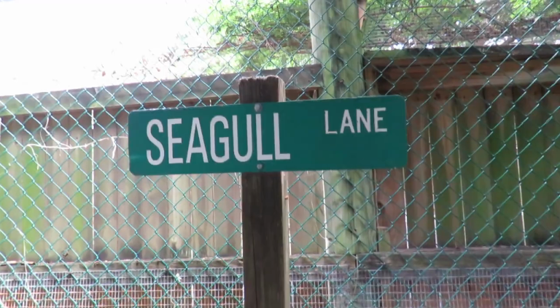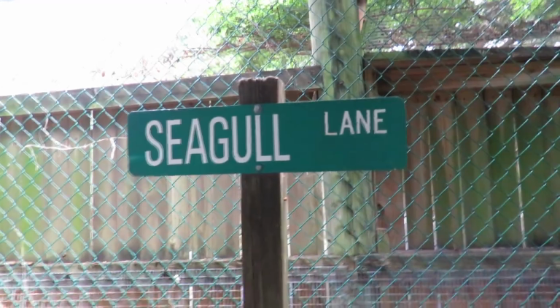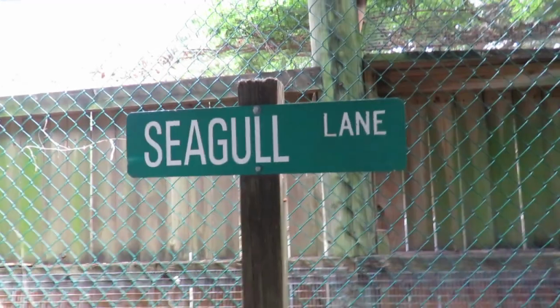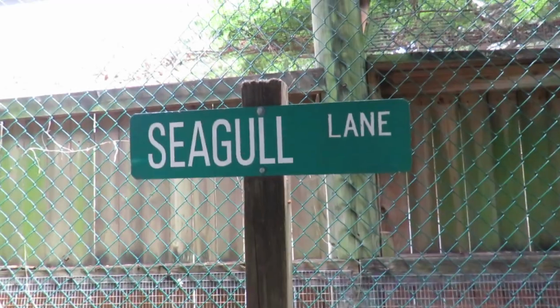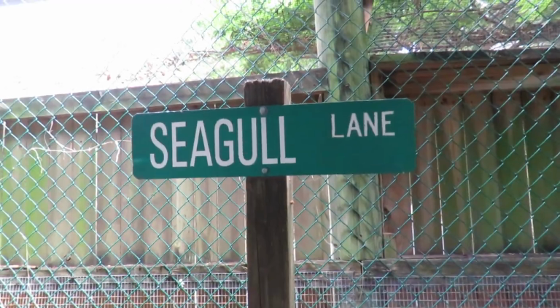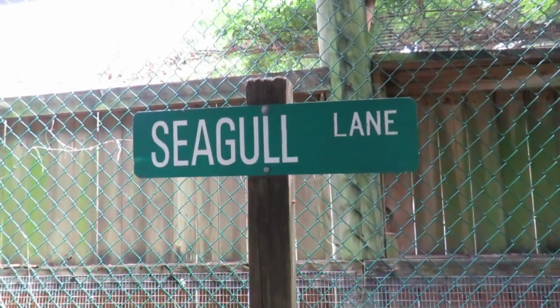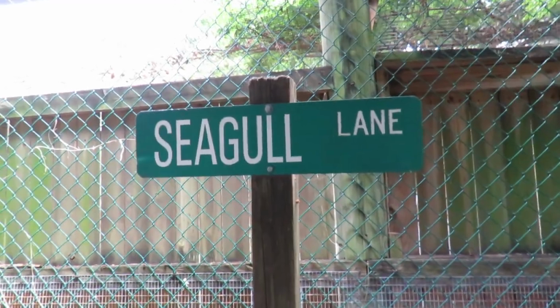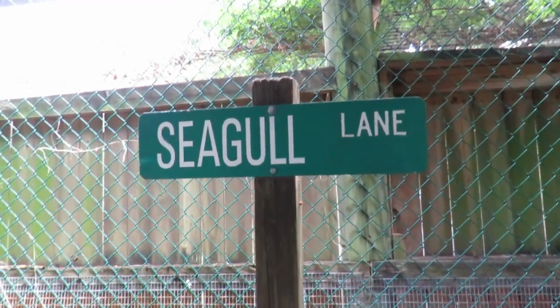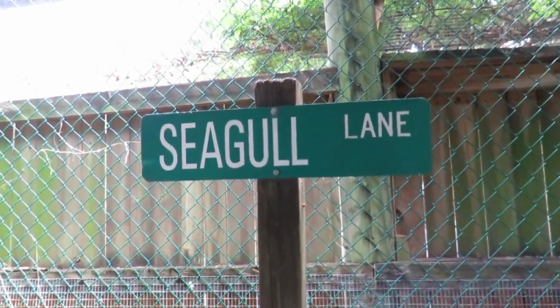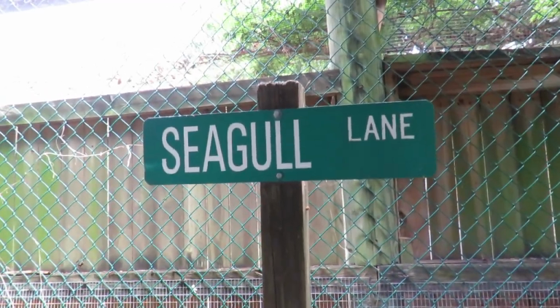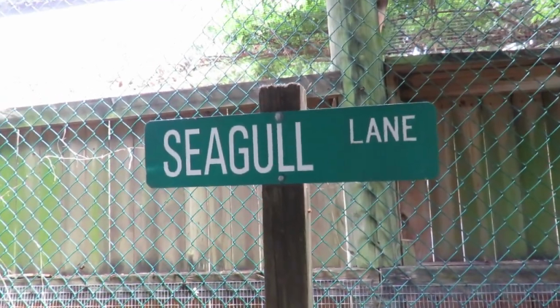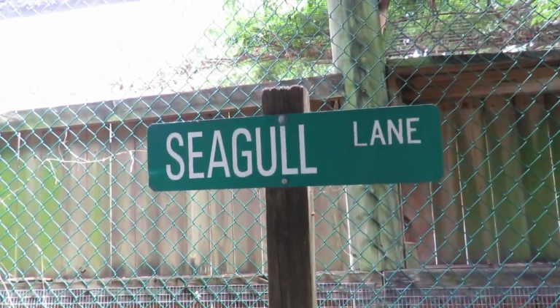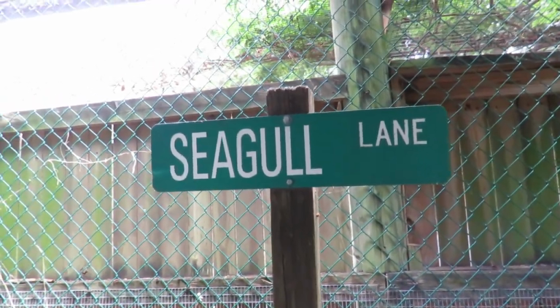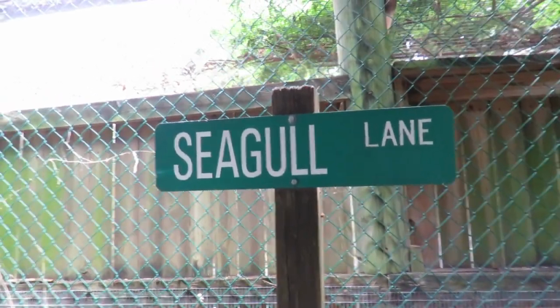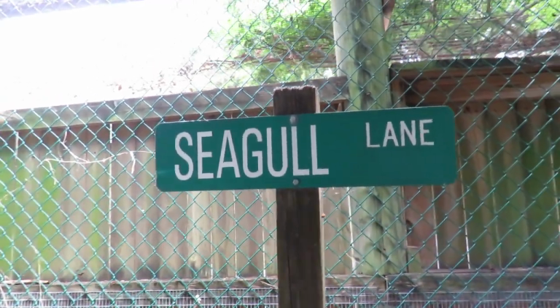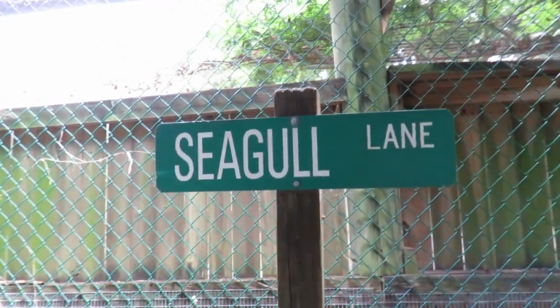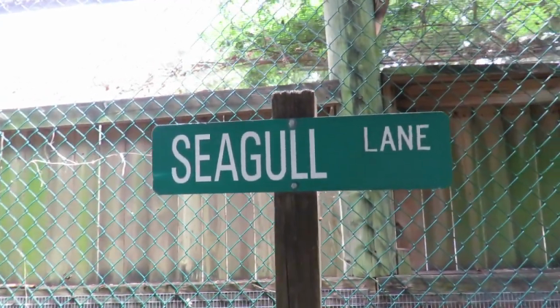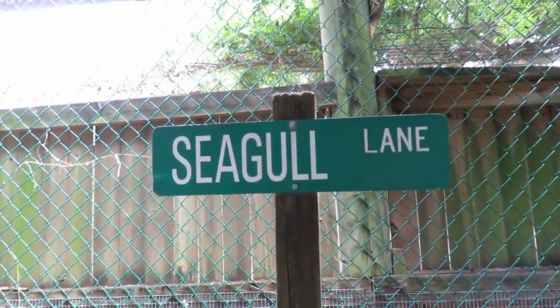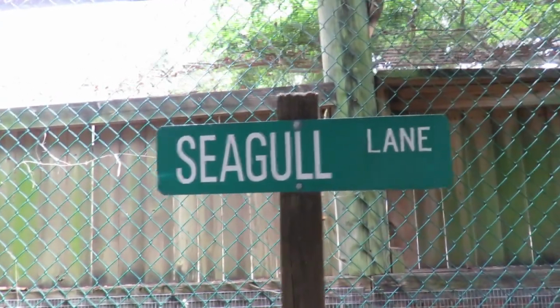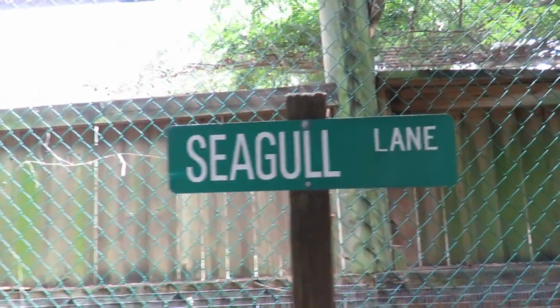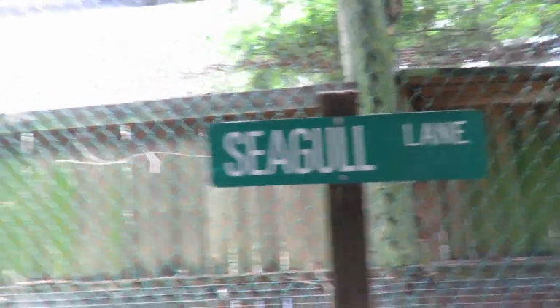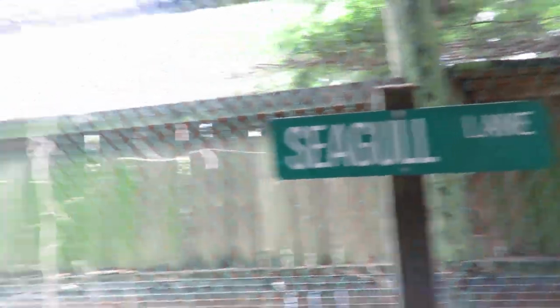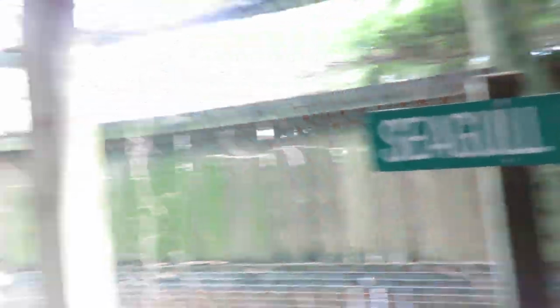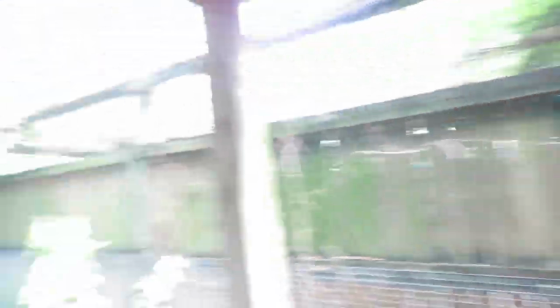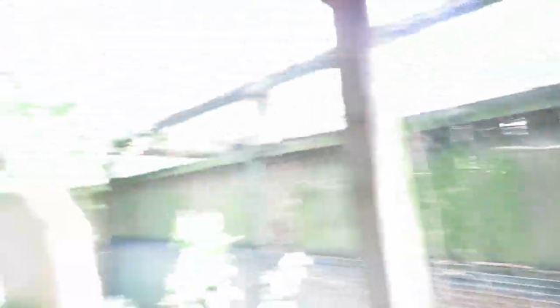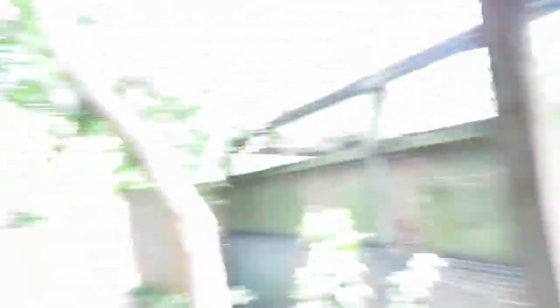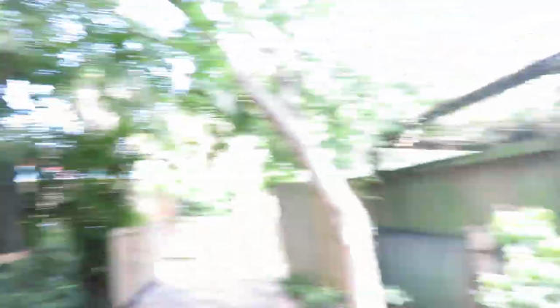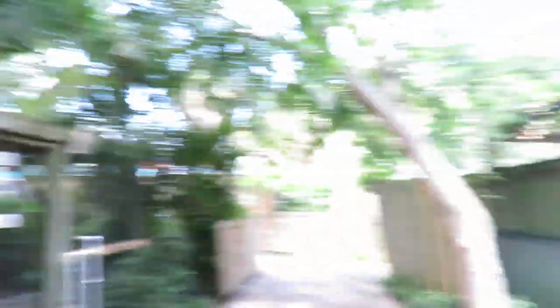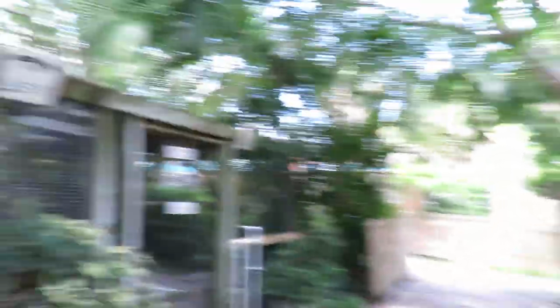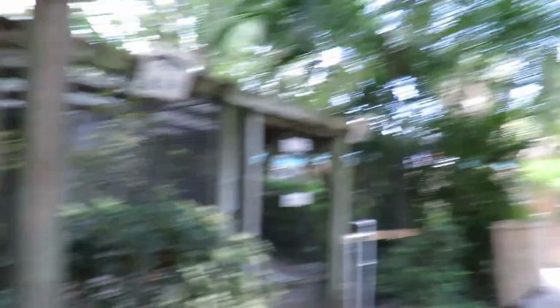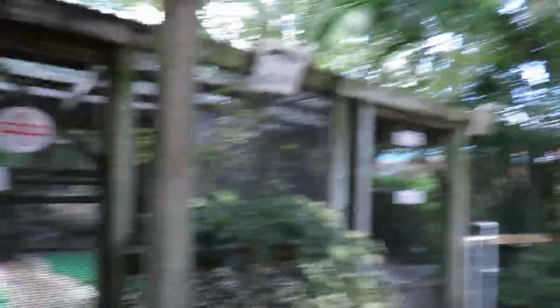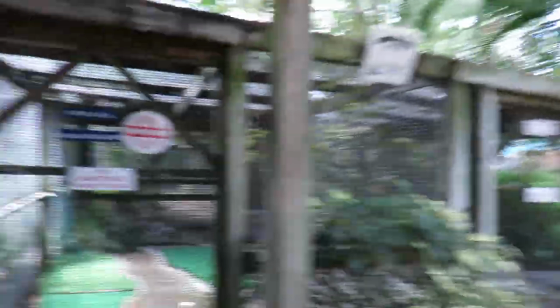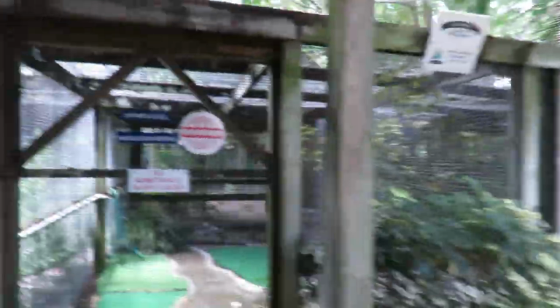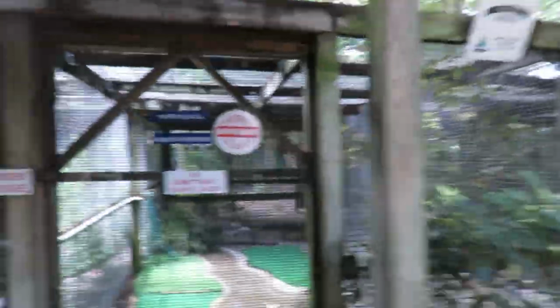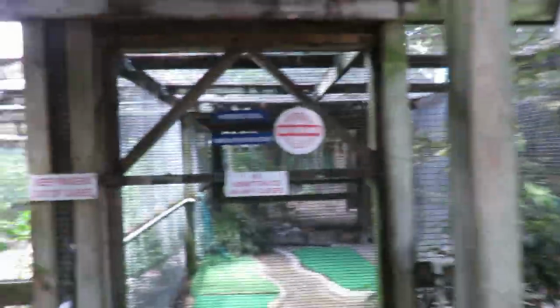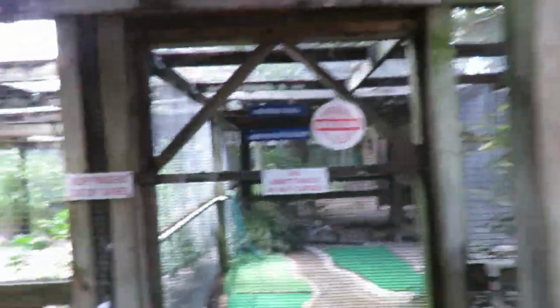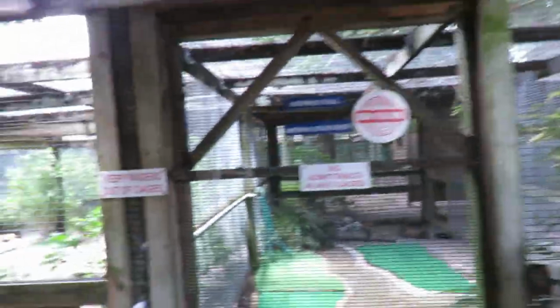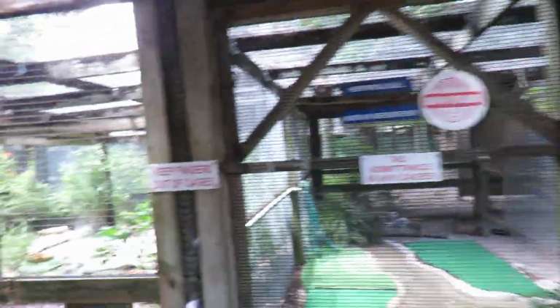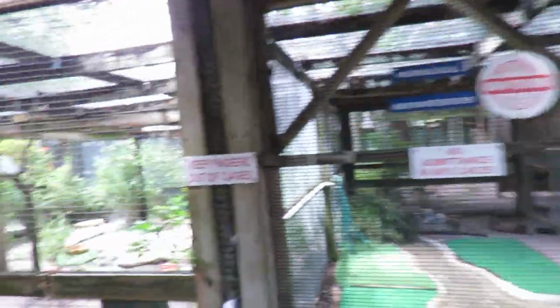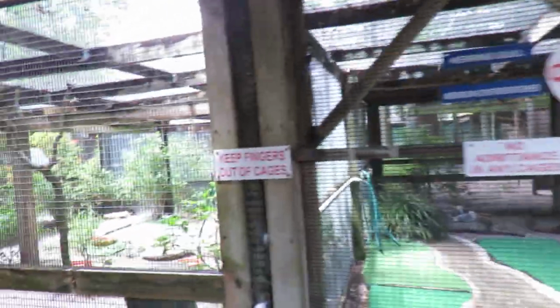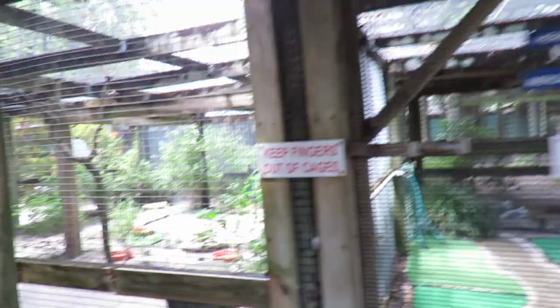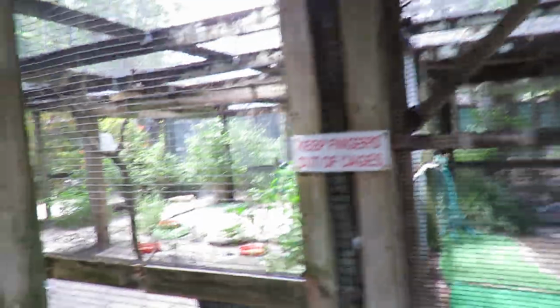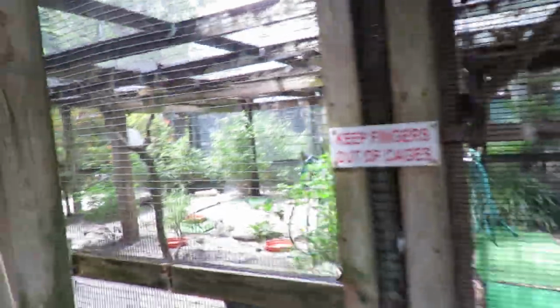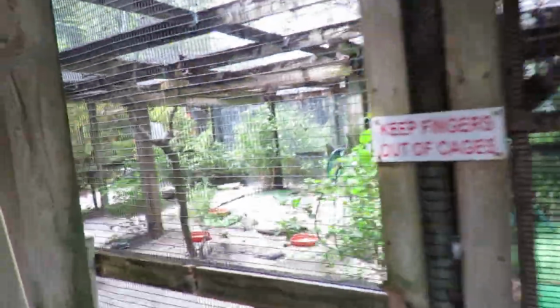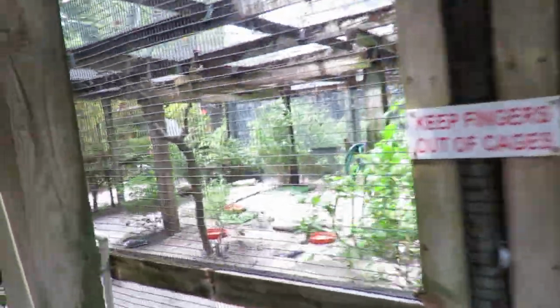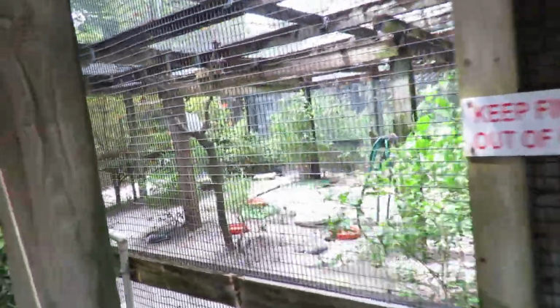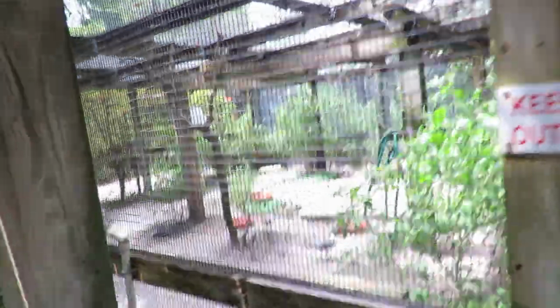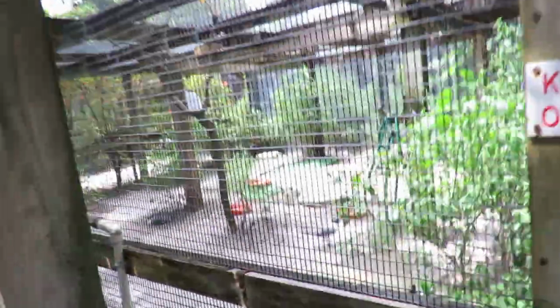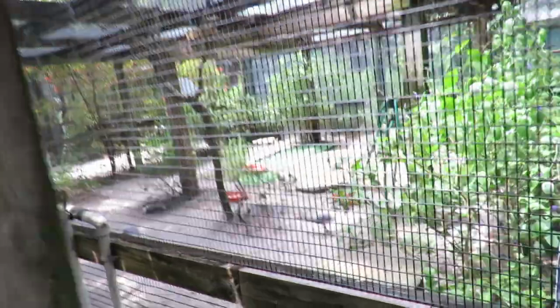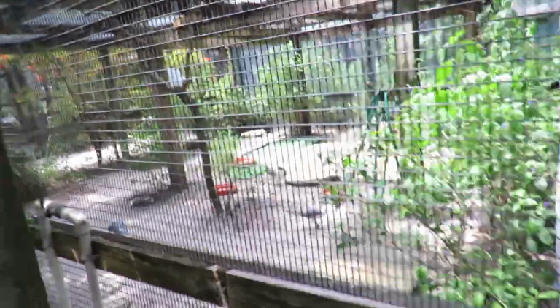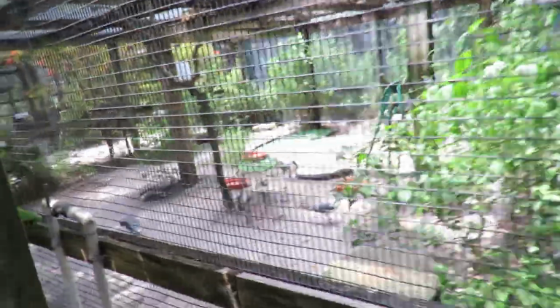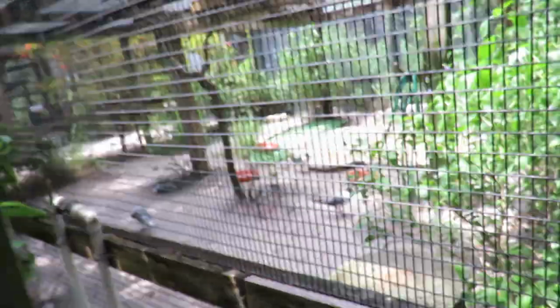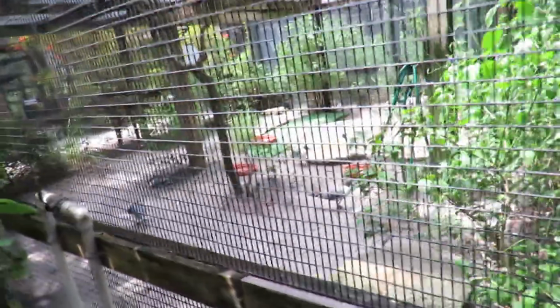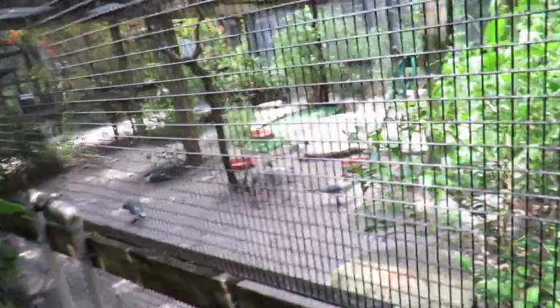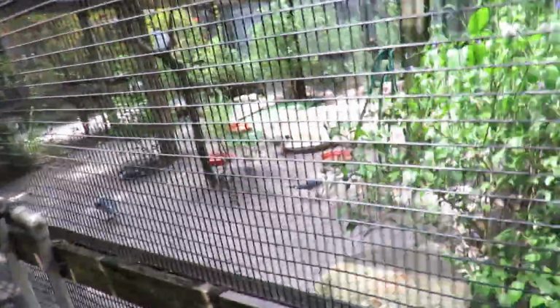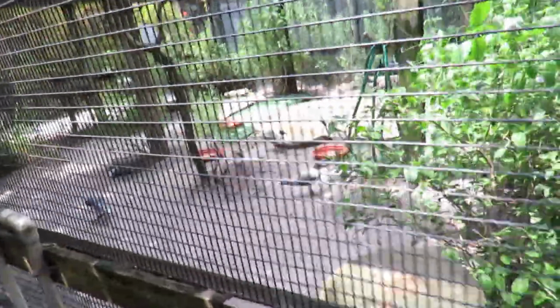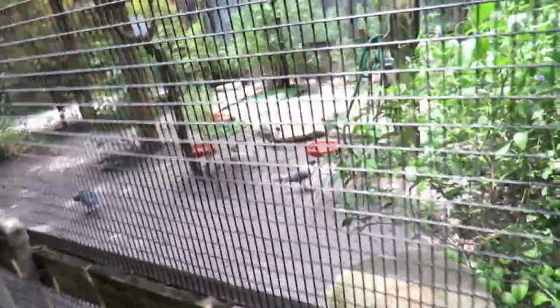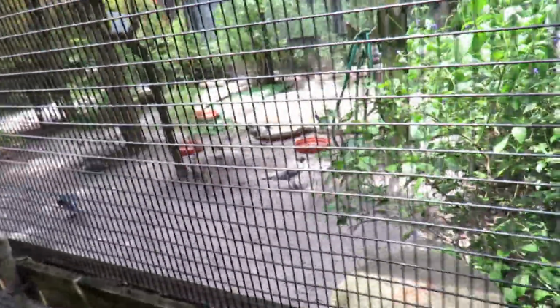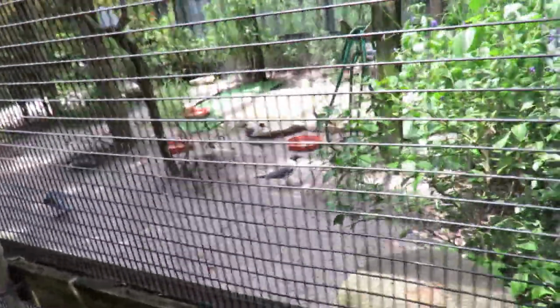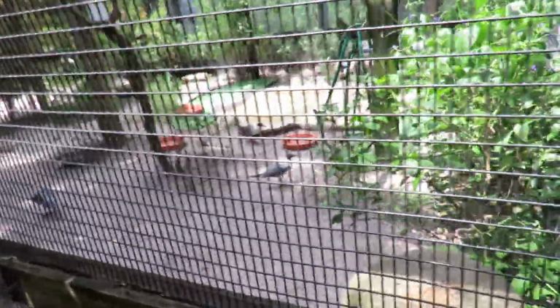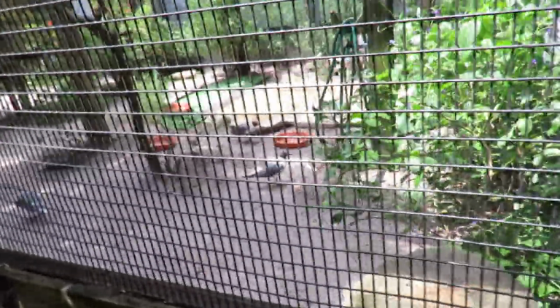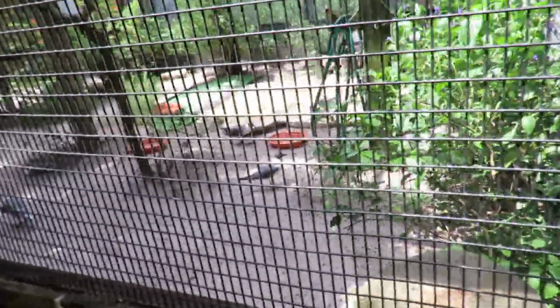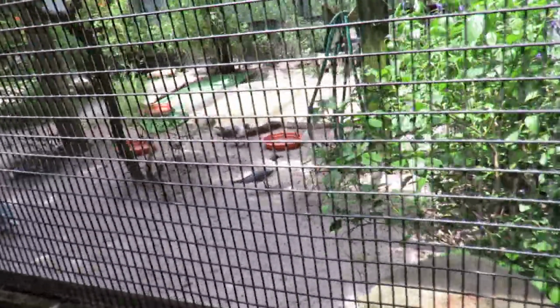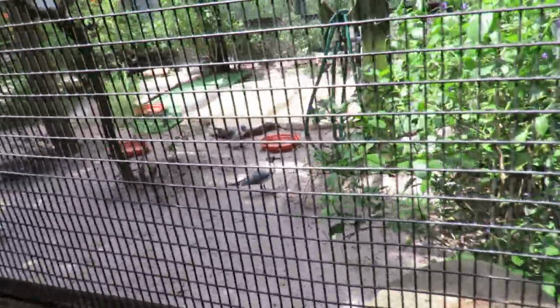Alright guys, we're filming live at Seagull Lane. Not kidding. So we just took a look at, let's do a quick compare.